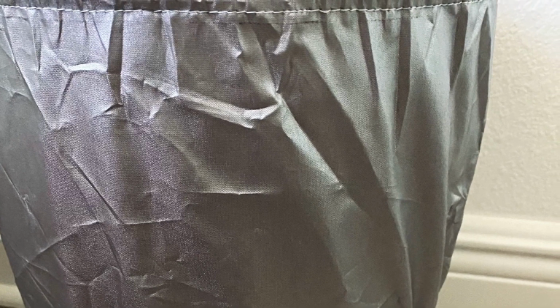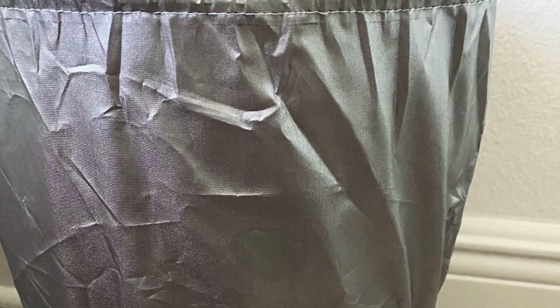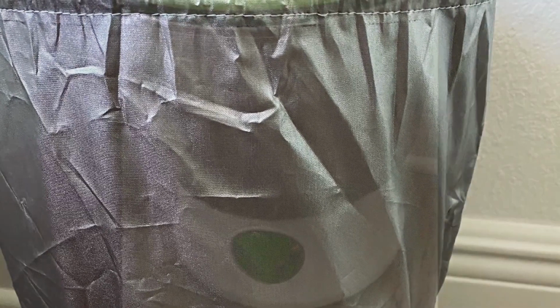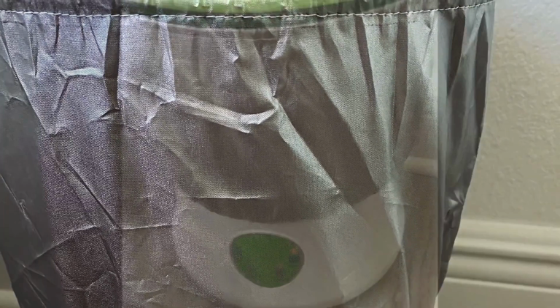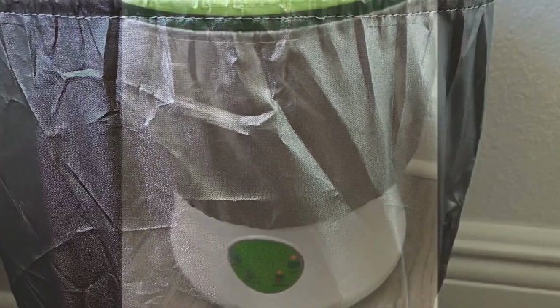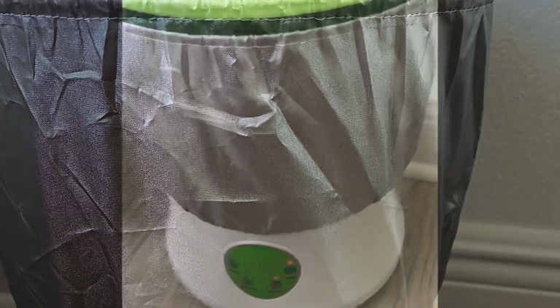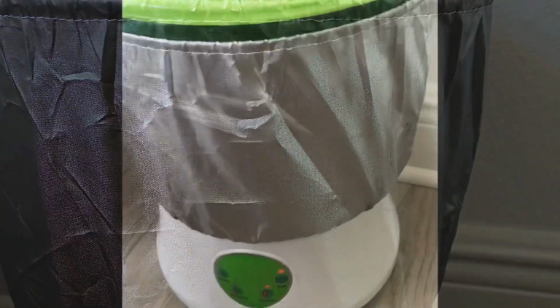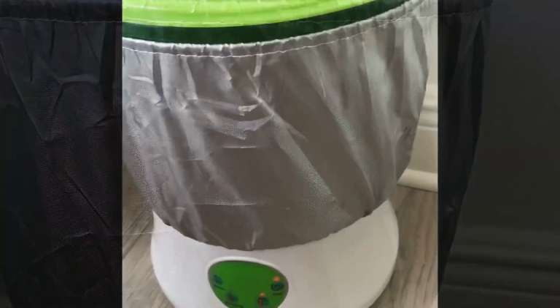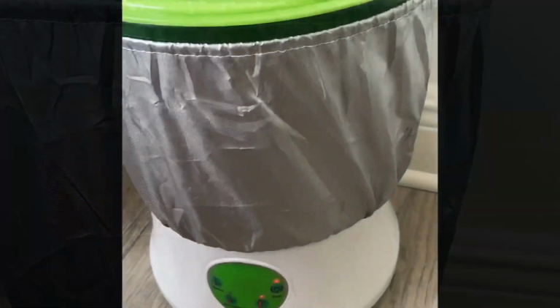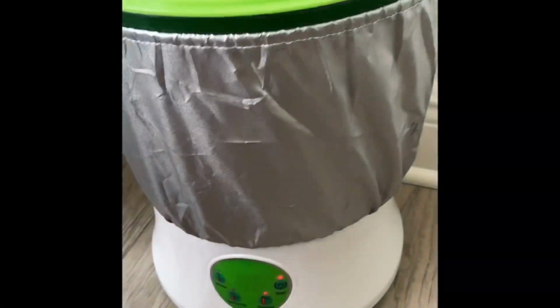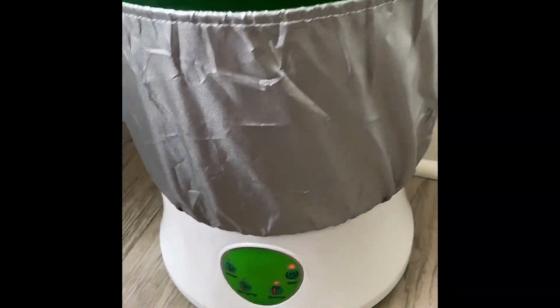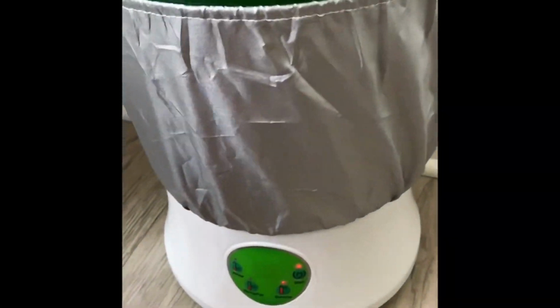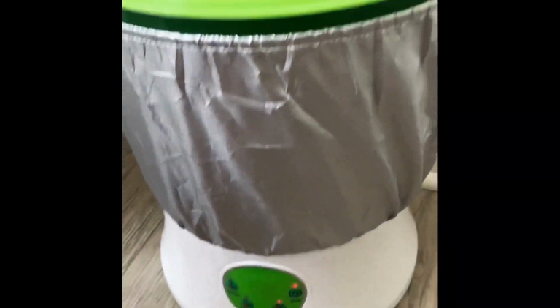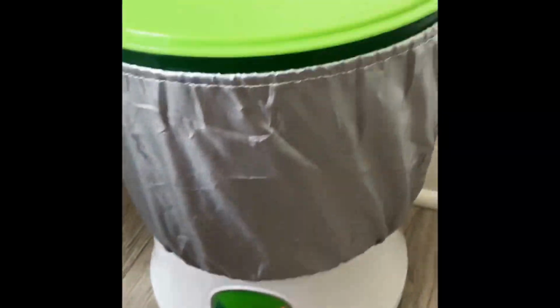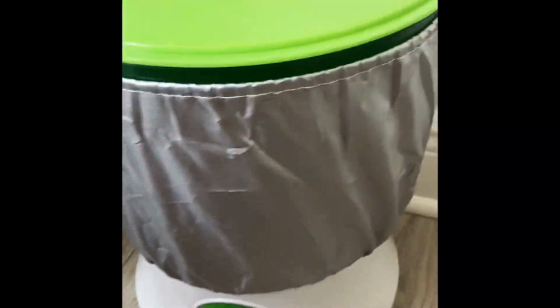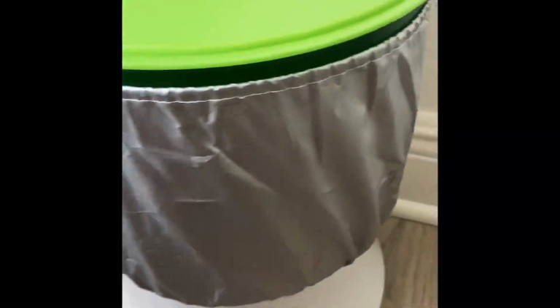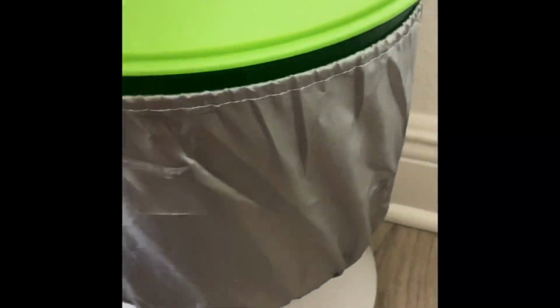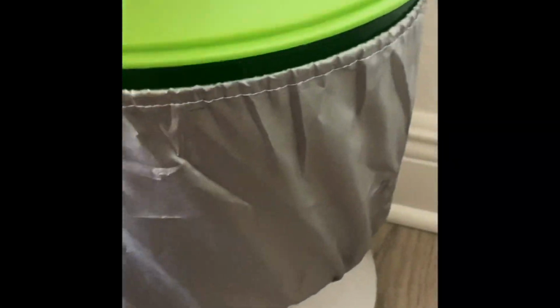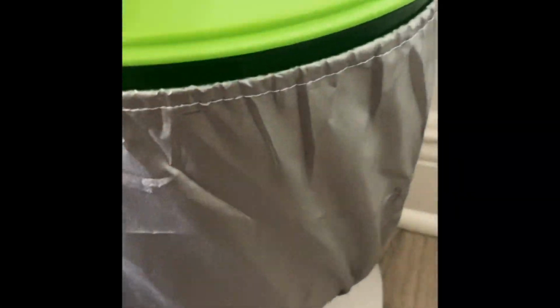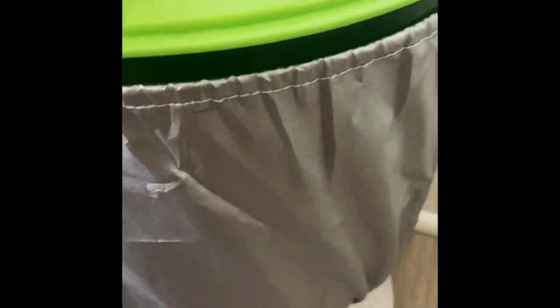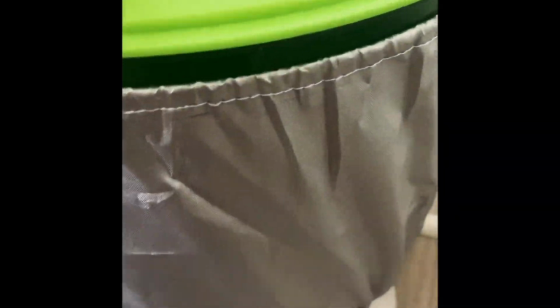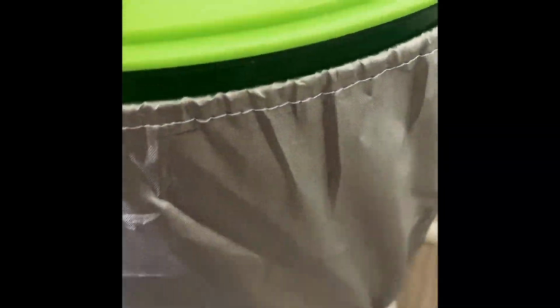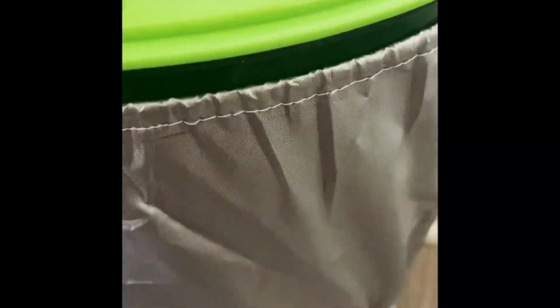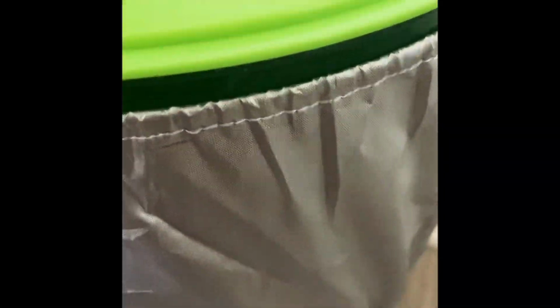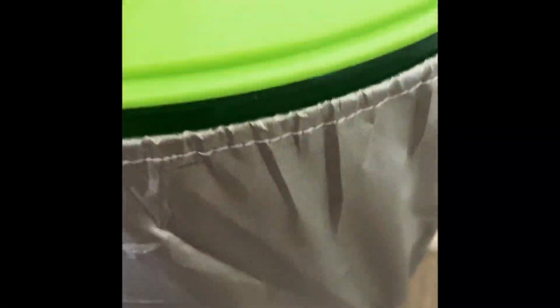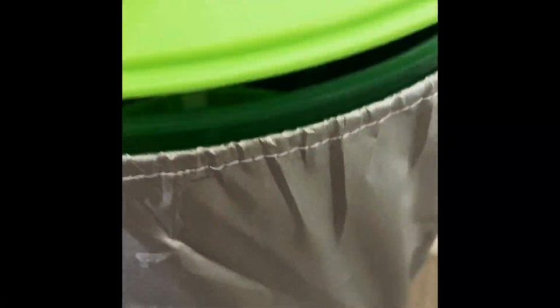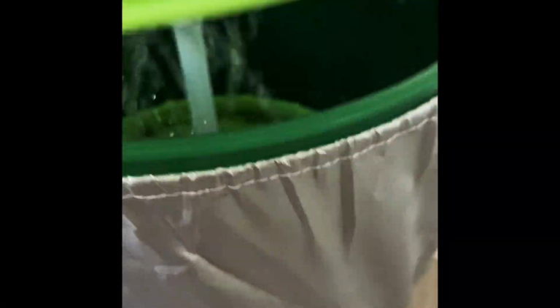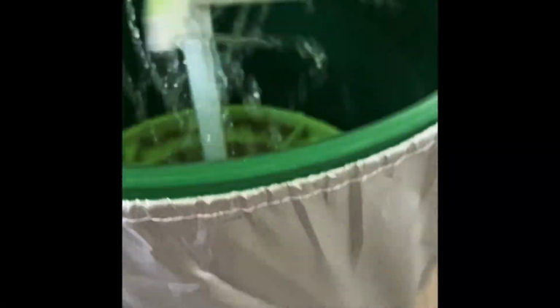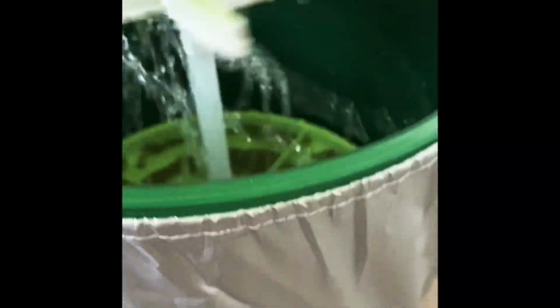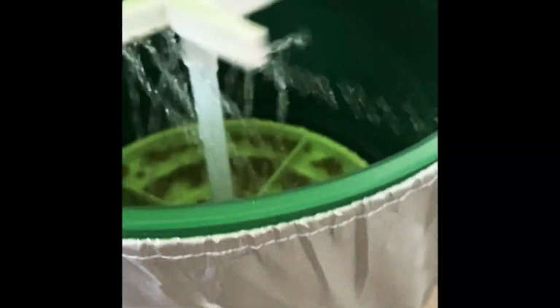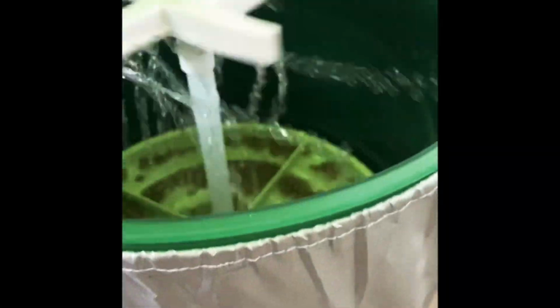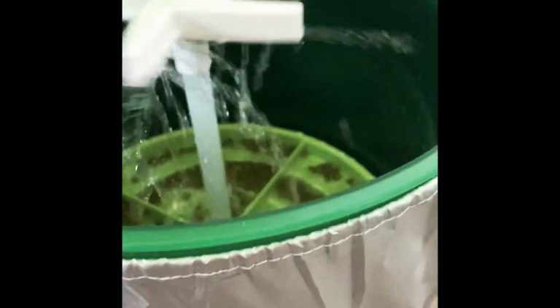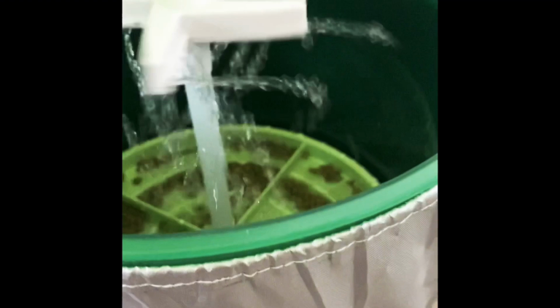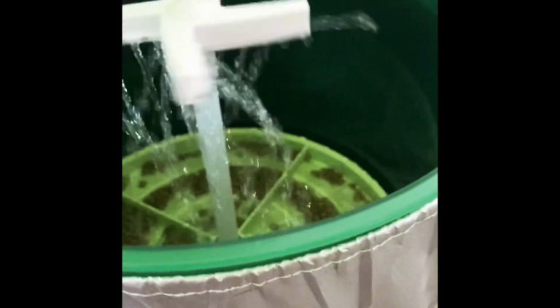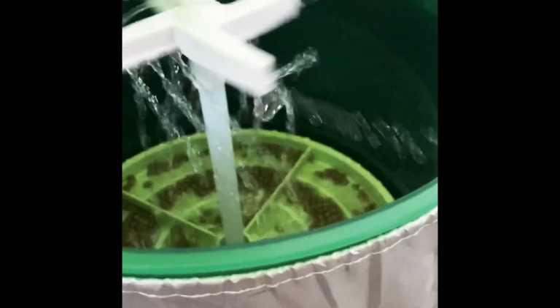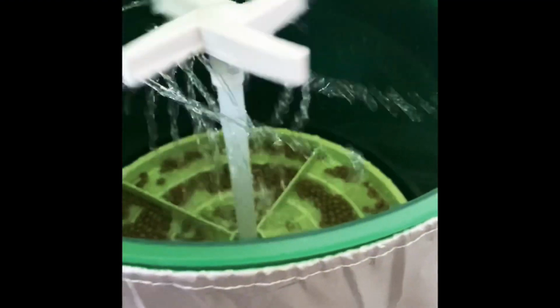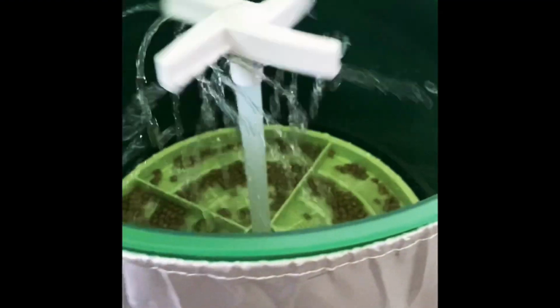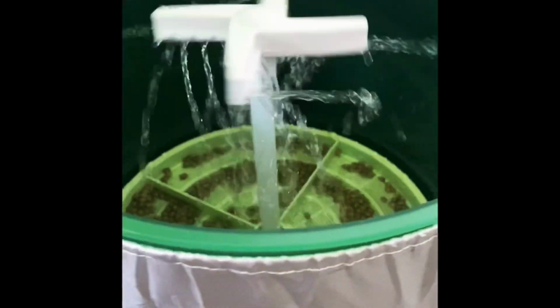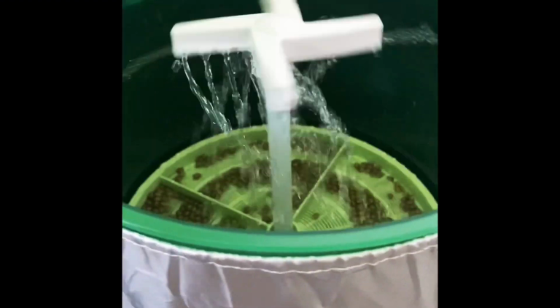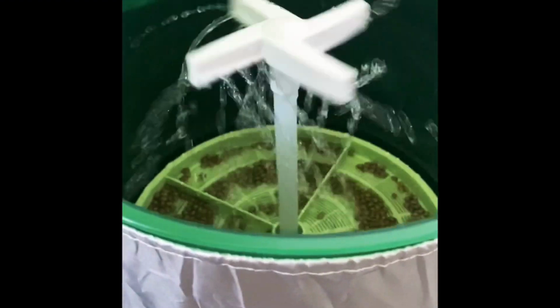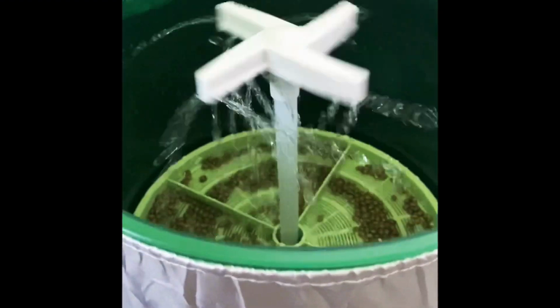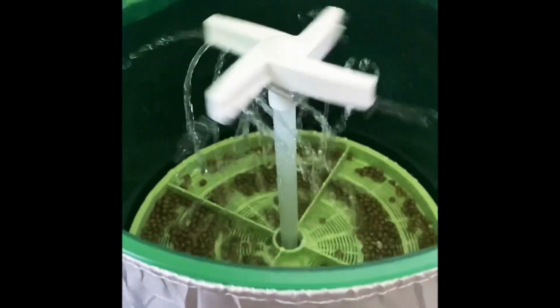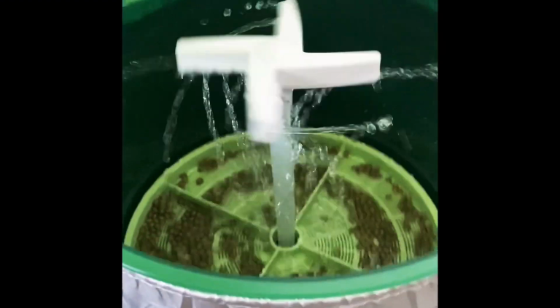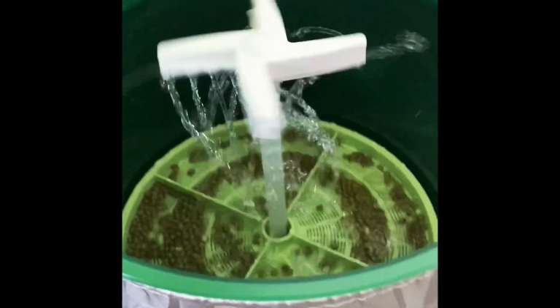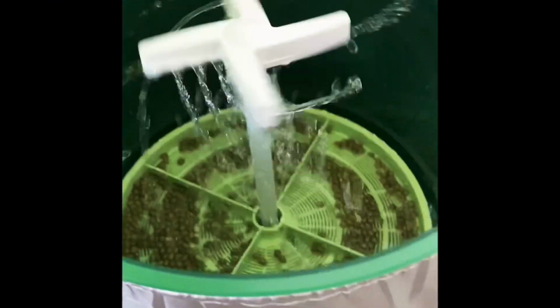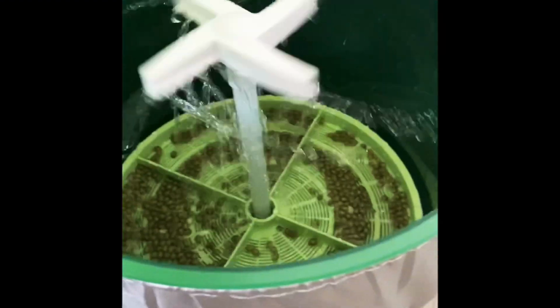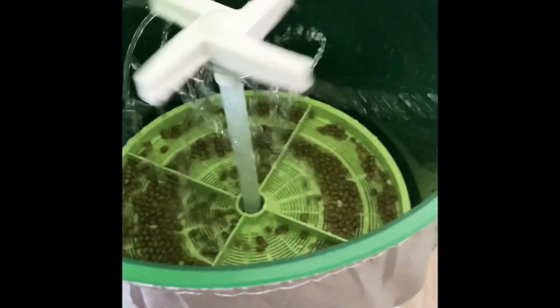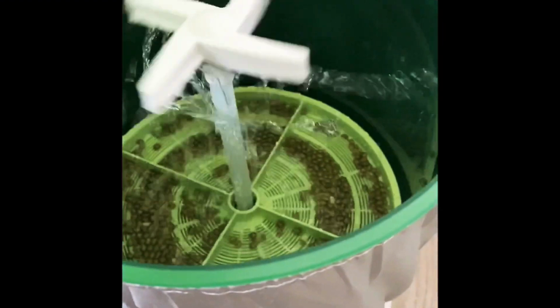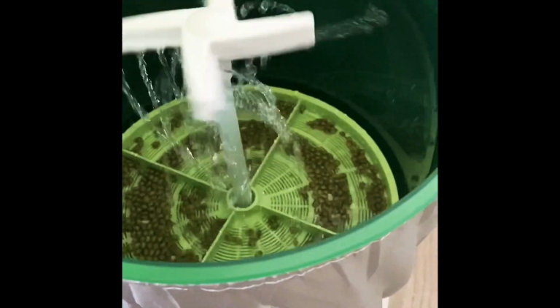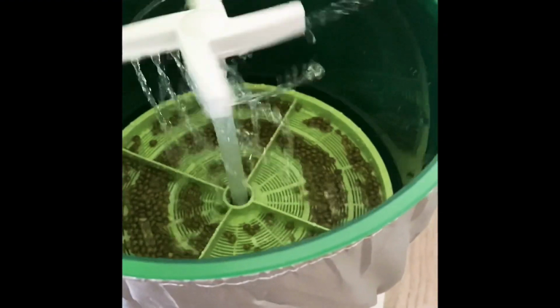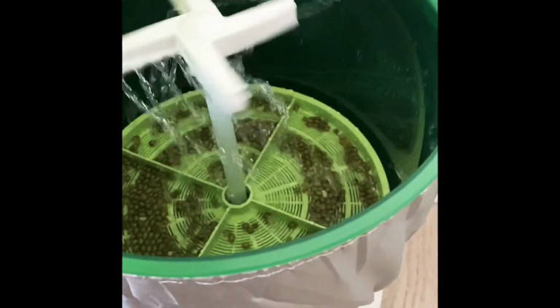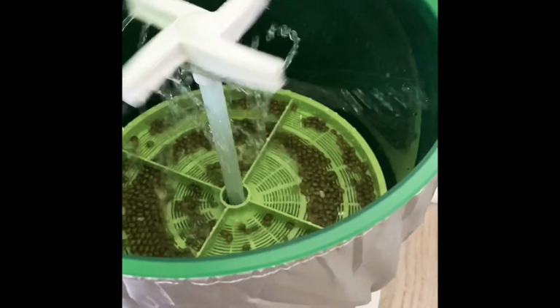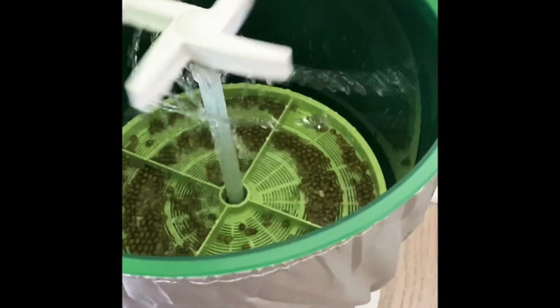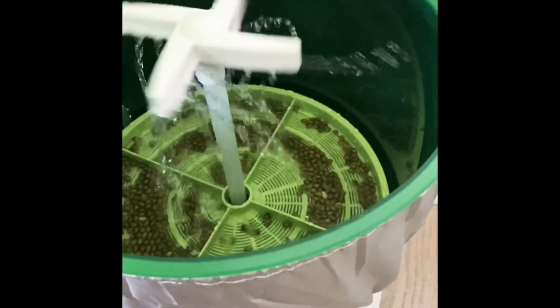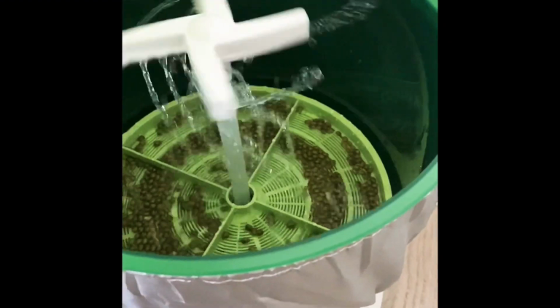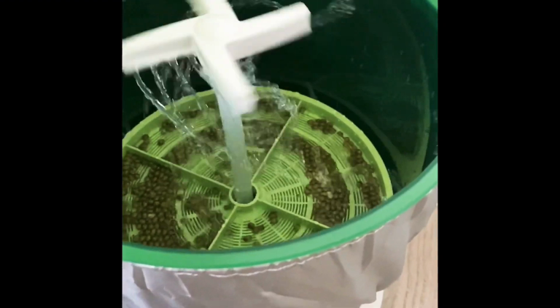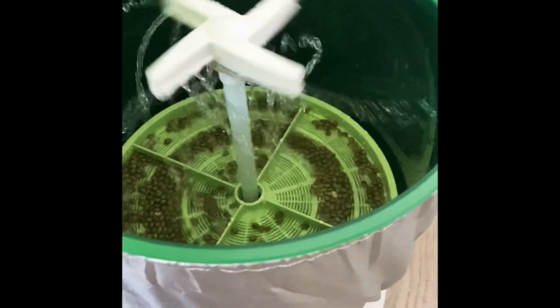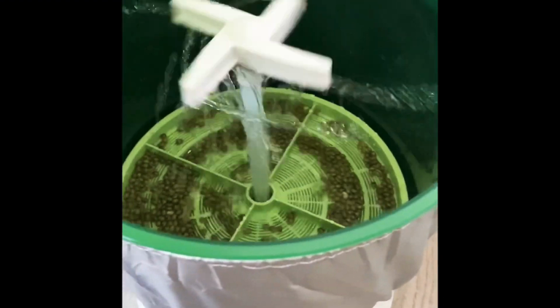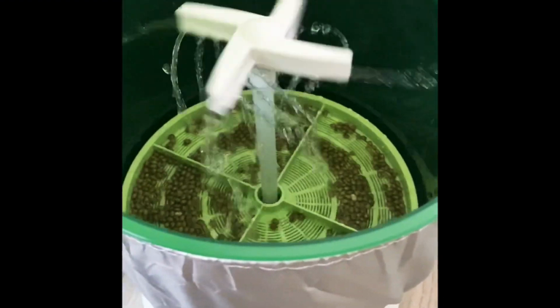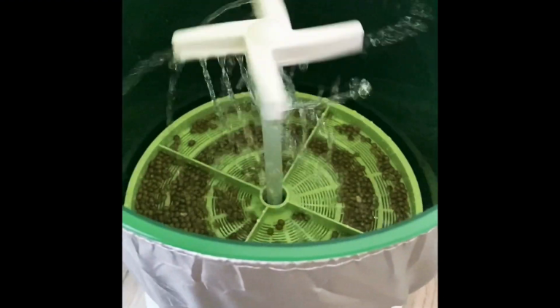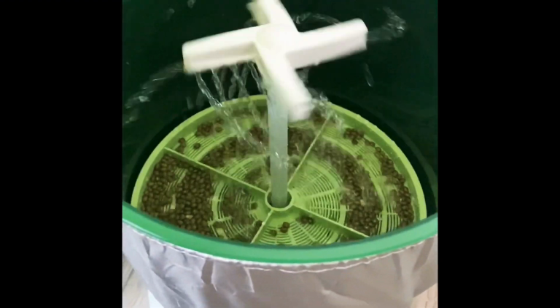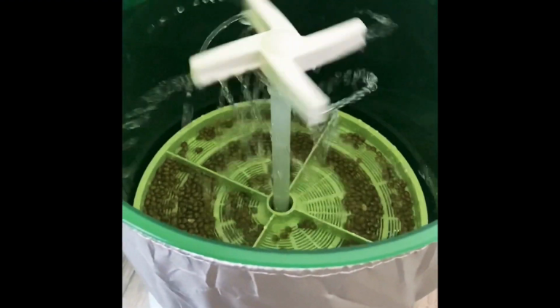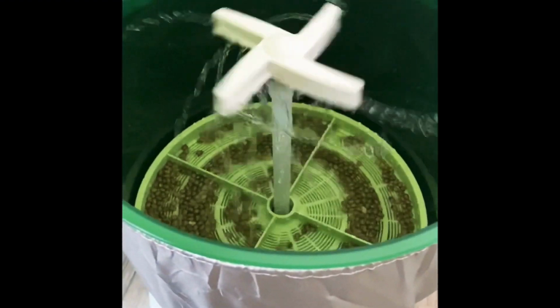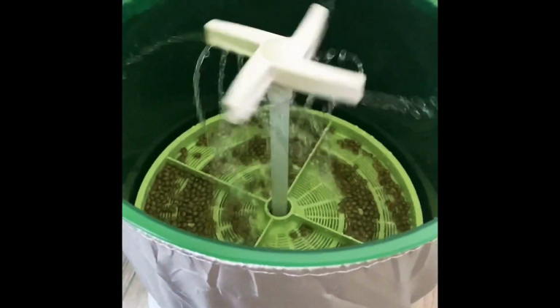Now wait three days. Don't forget to change the water each day. This is raining.